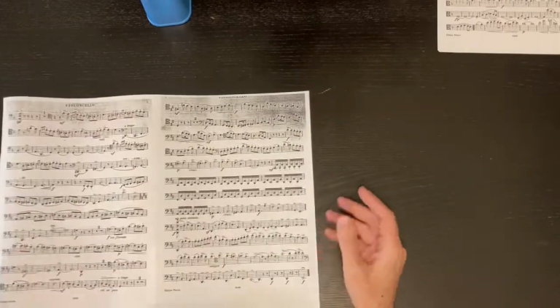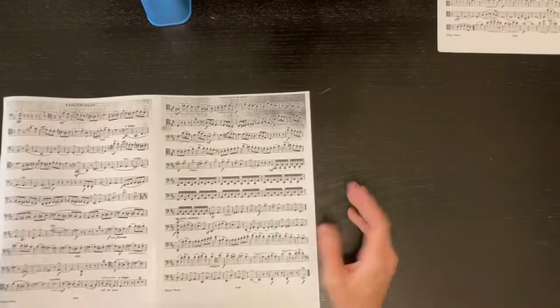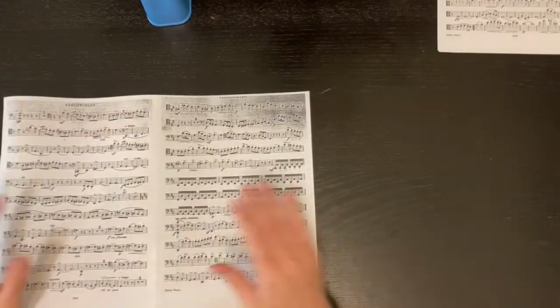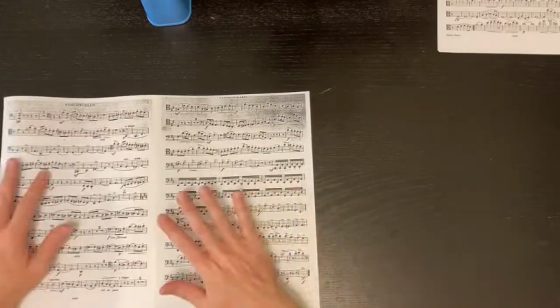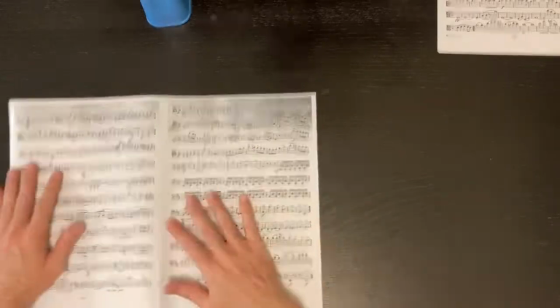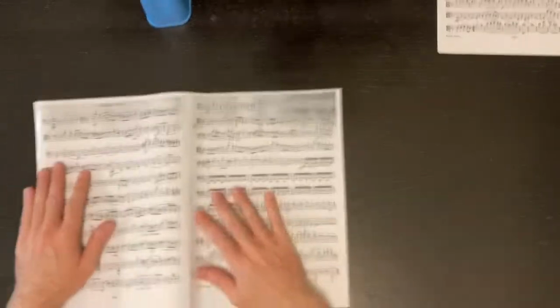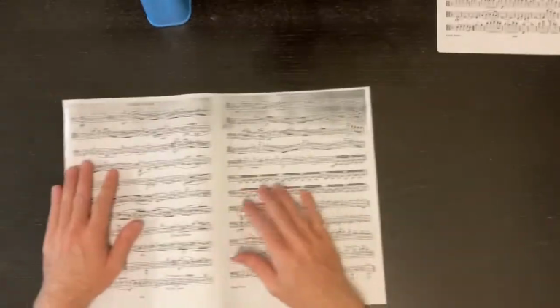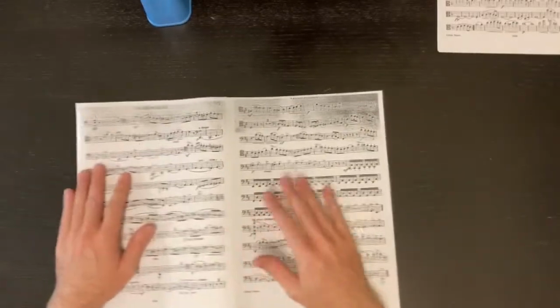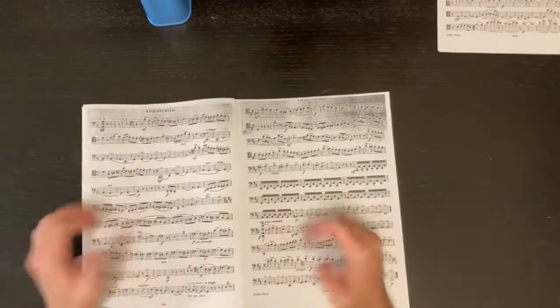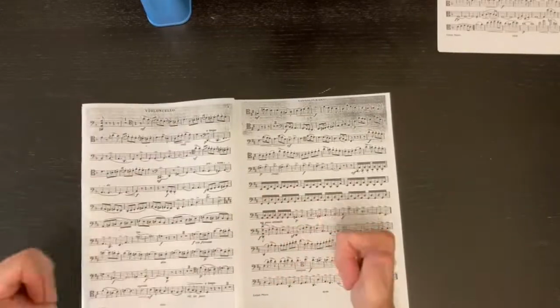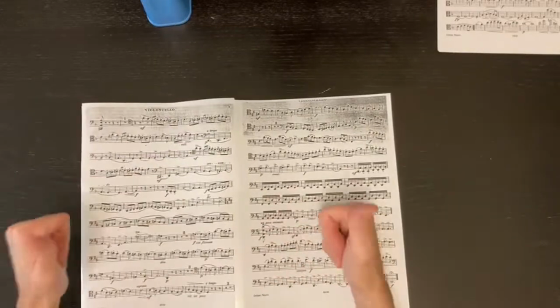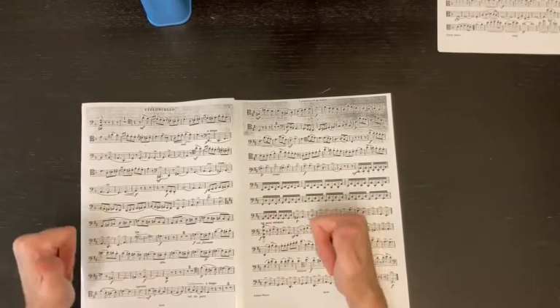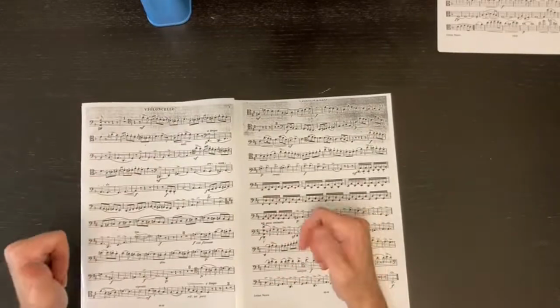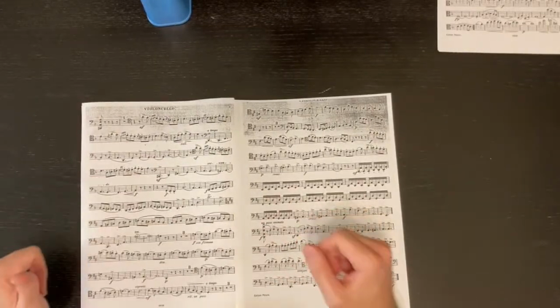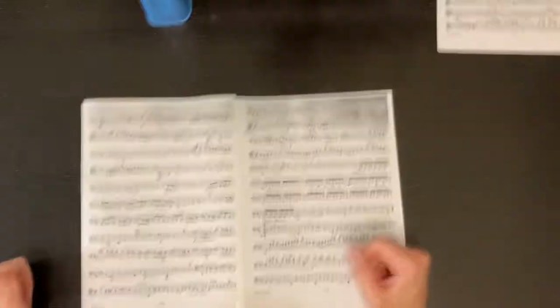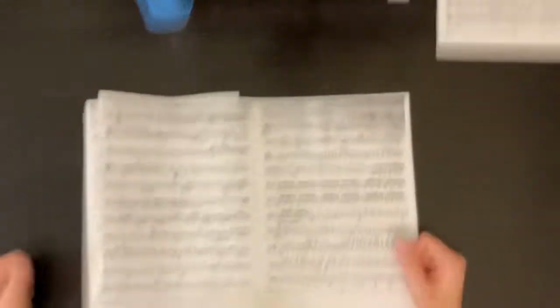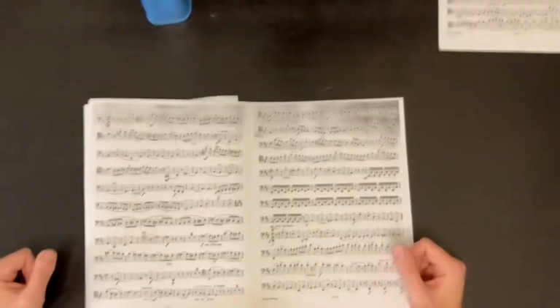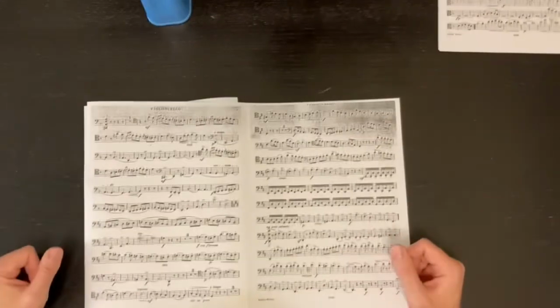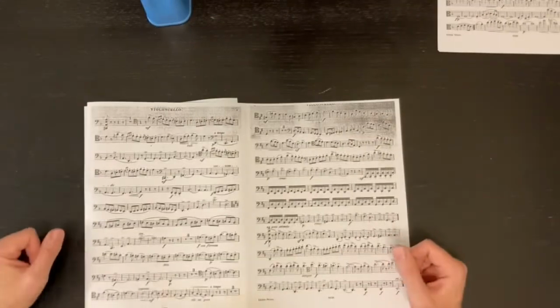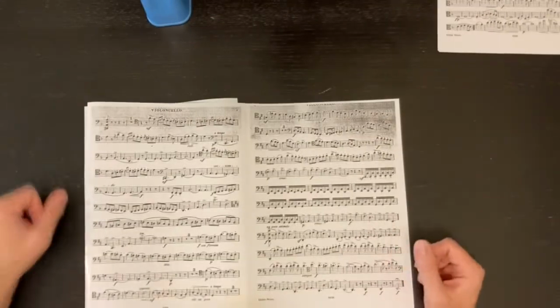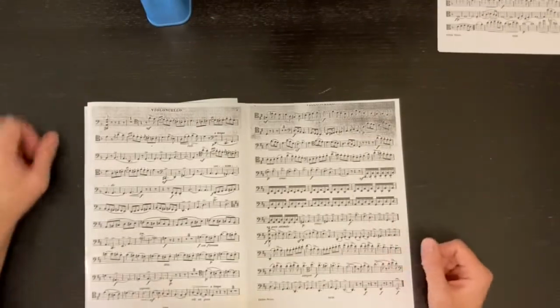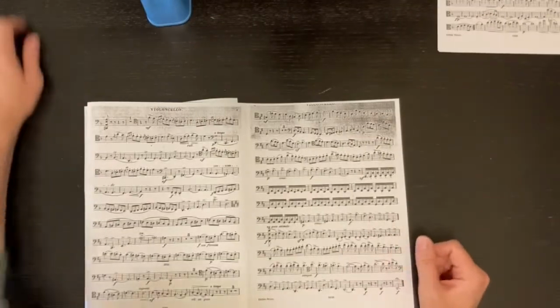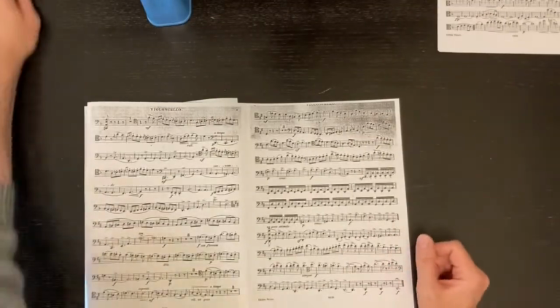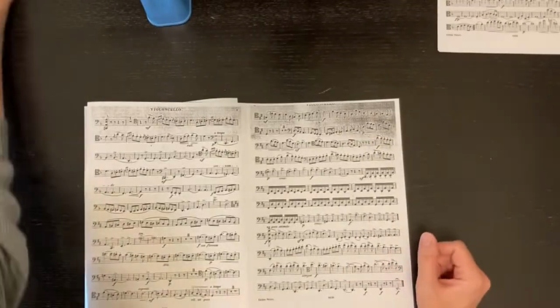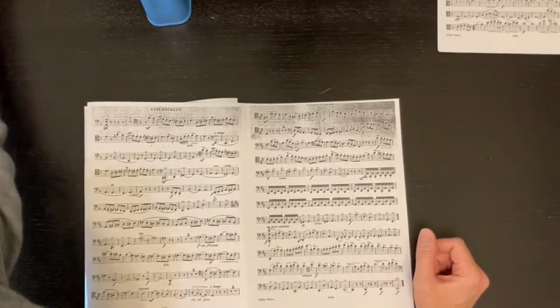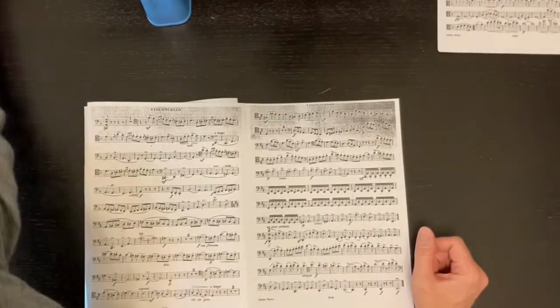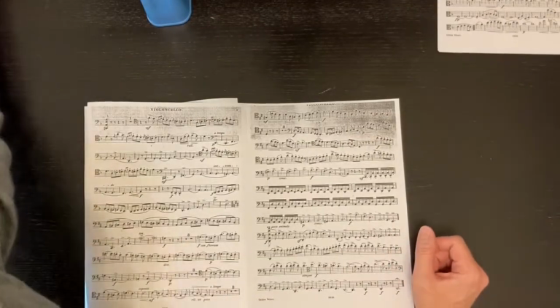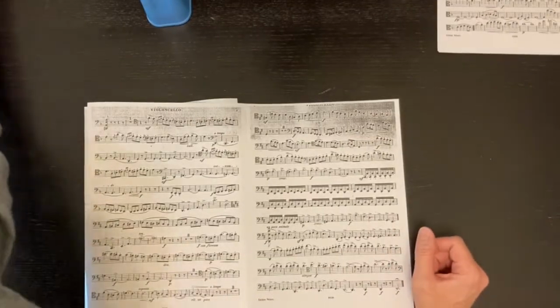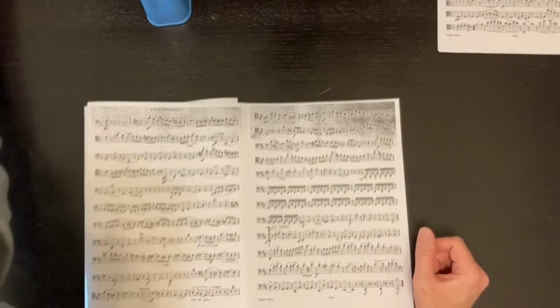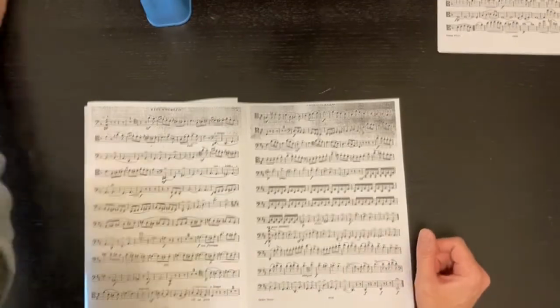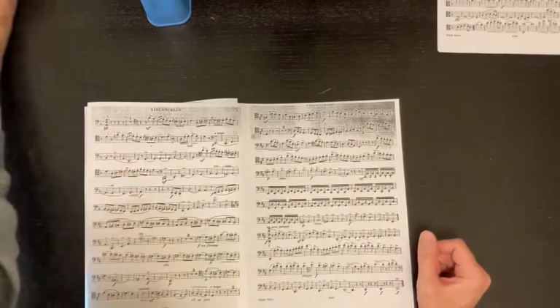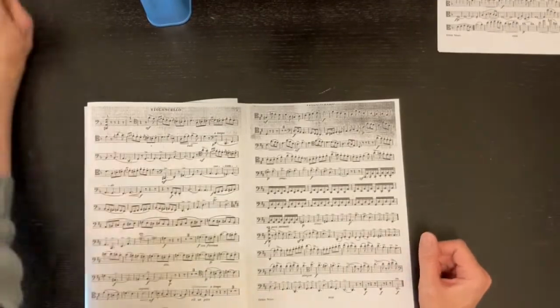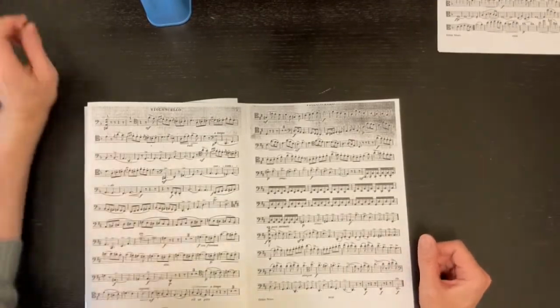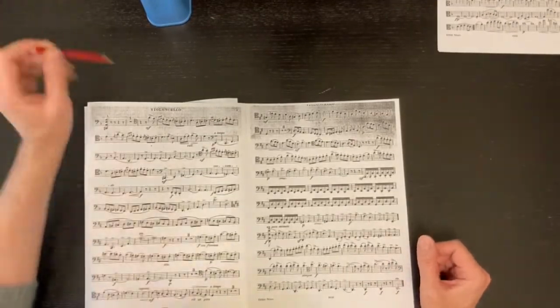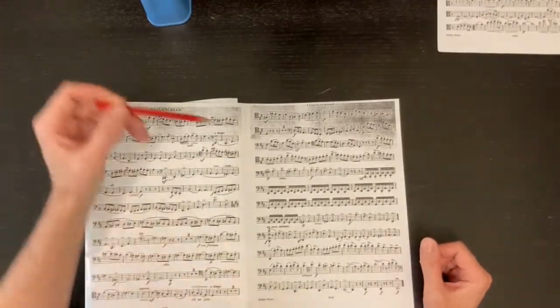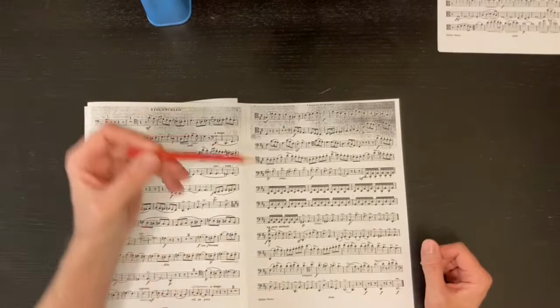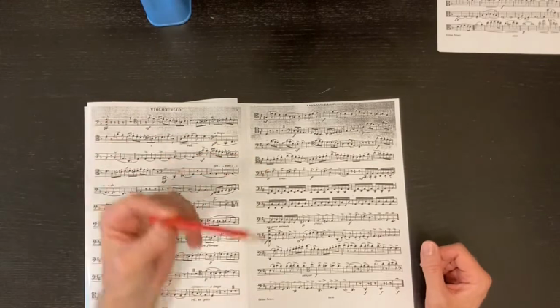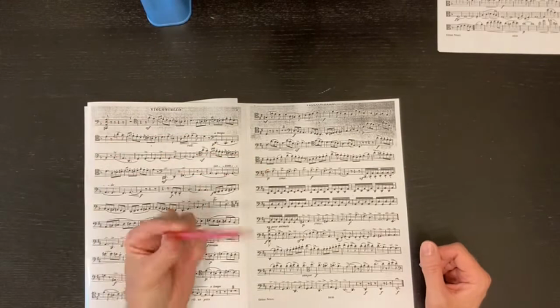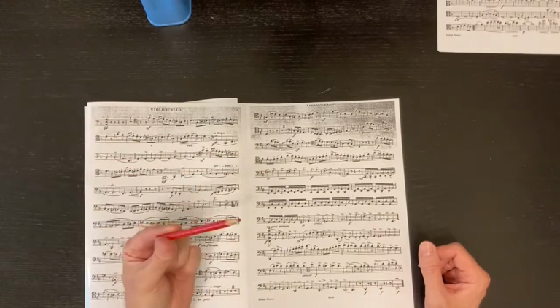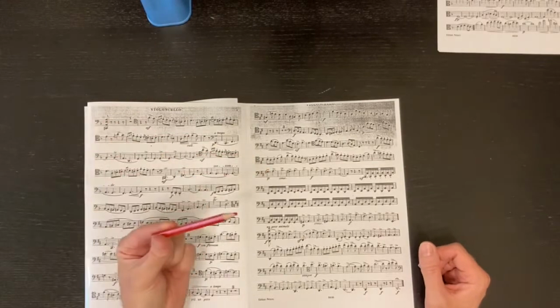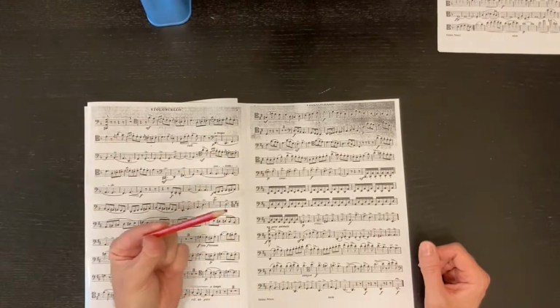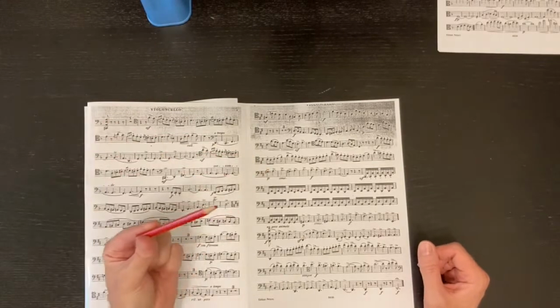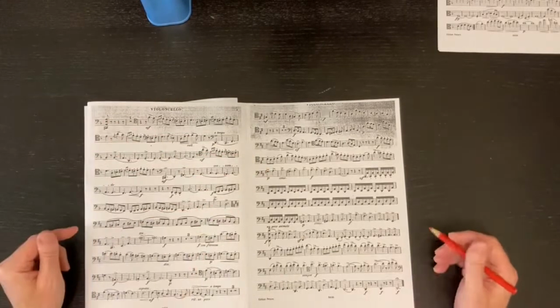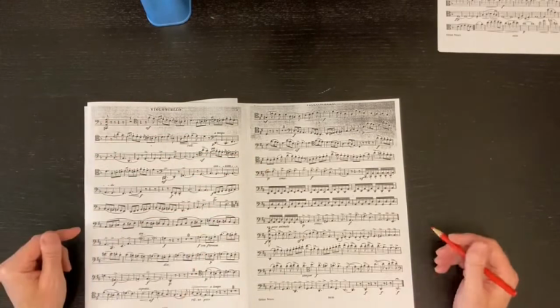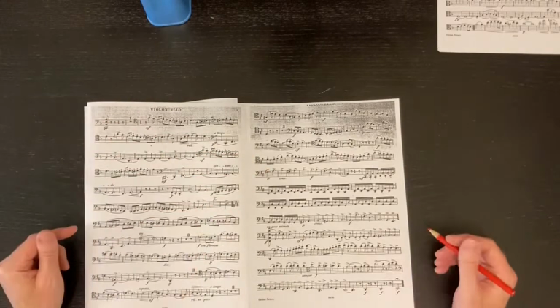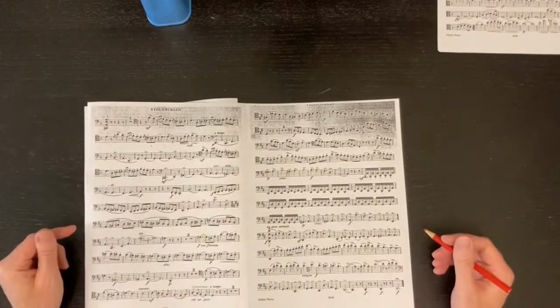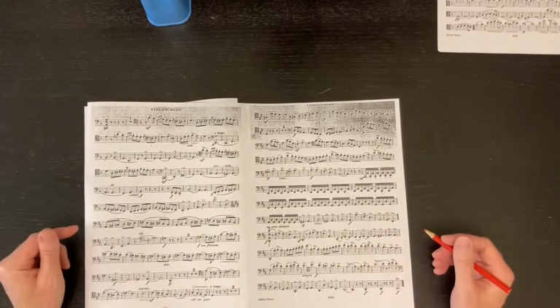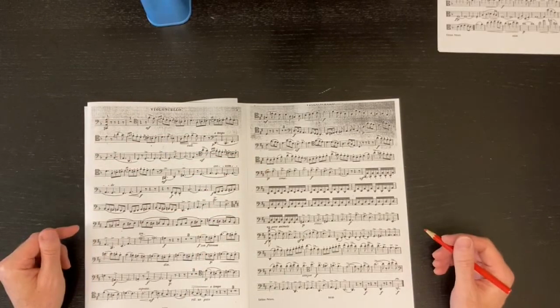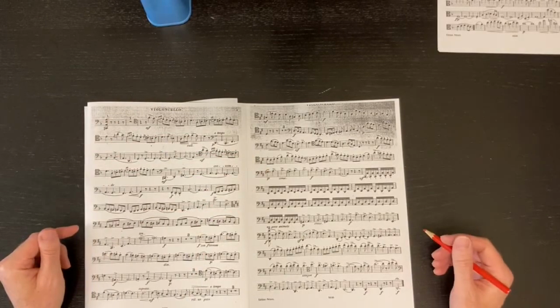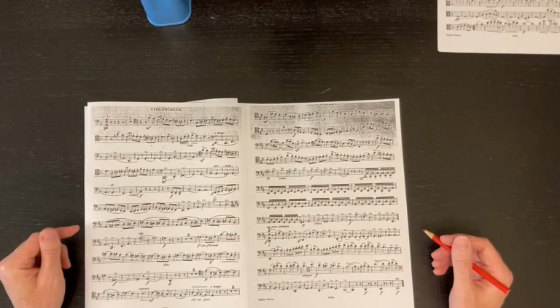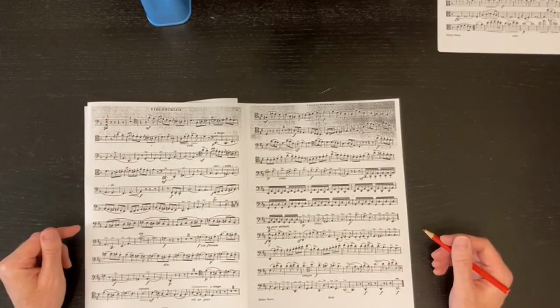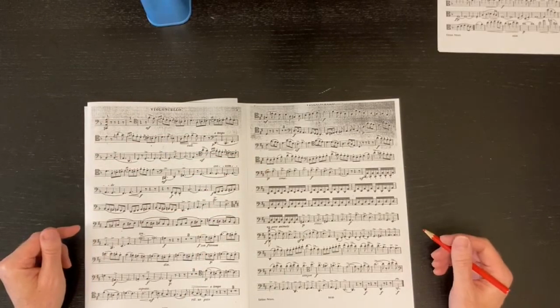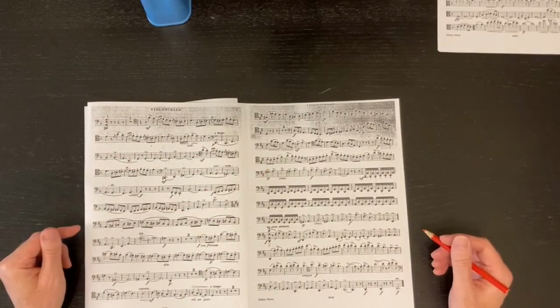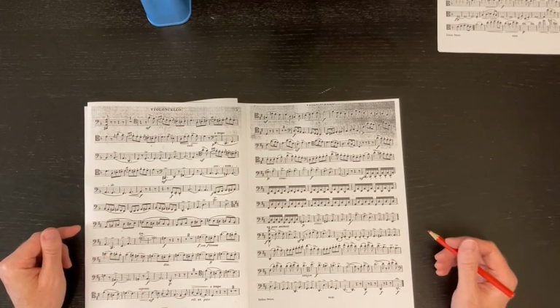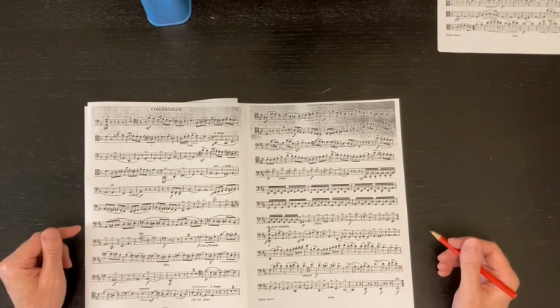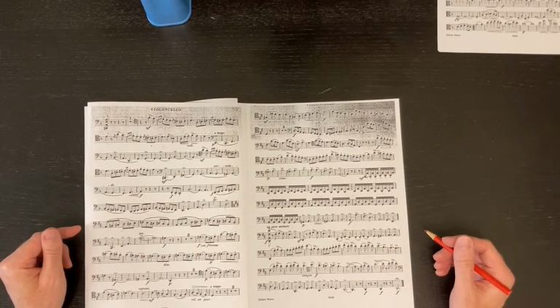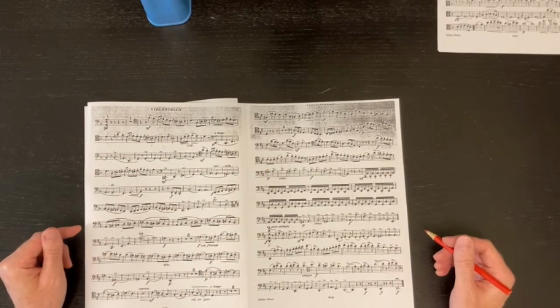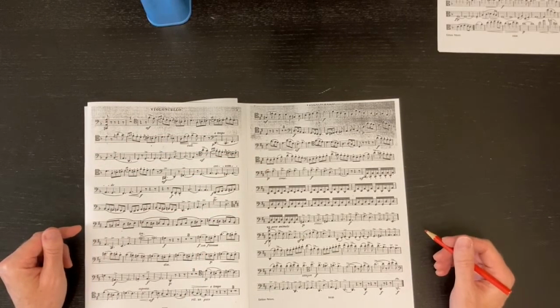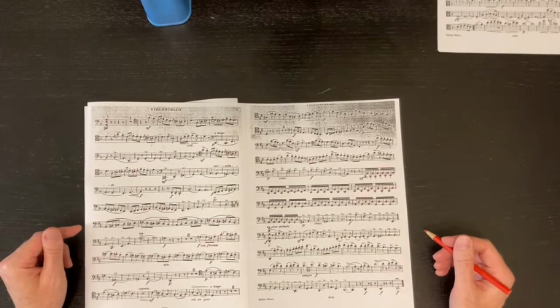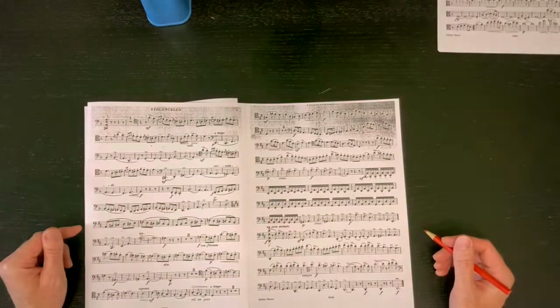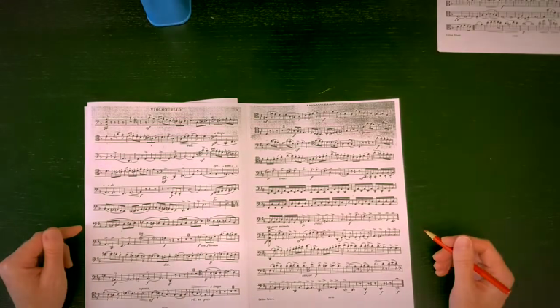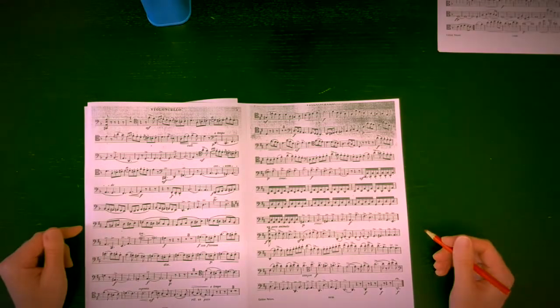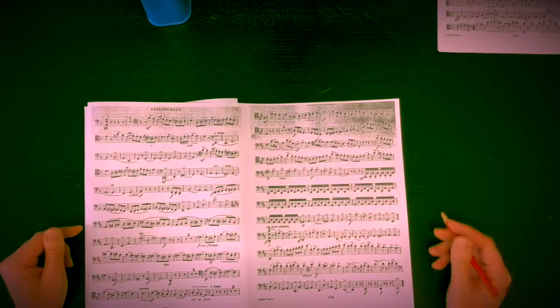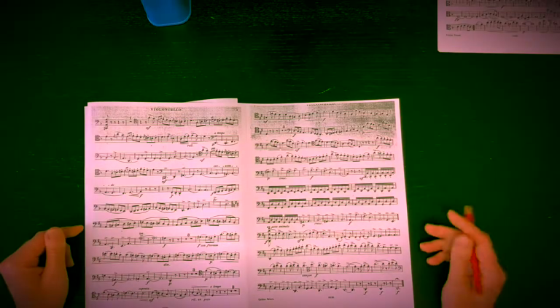And in the next video, I'll show you how I mark up my score — what's going on at a moment's notice. Thank you.